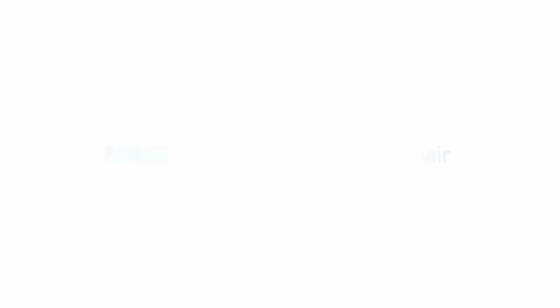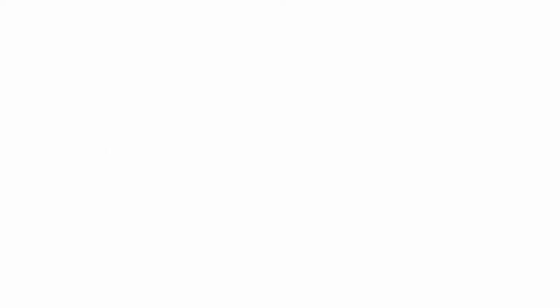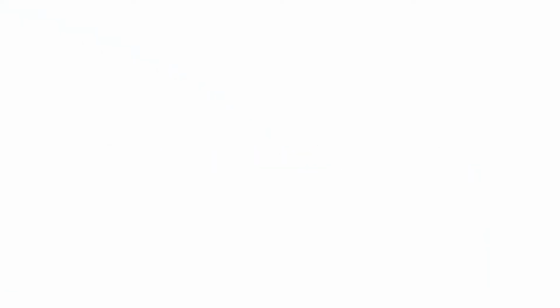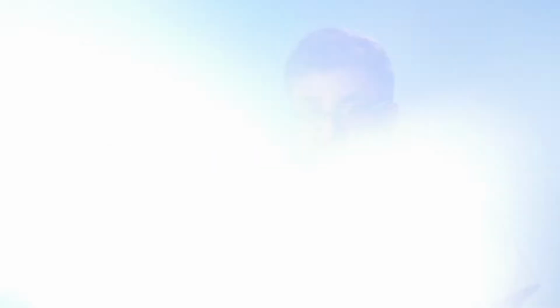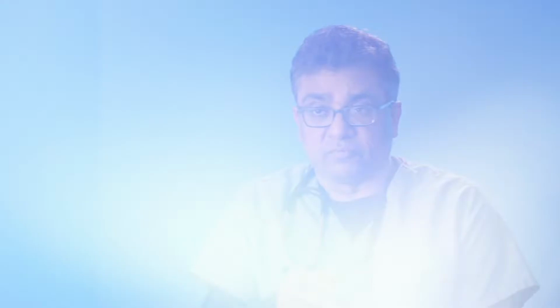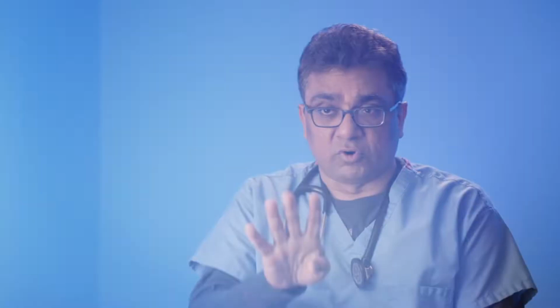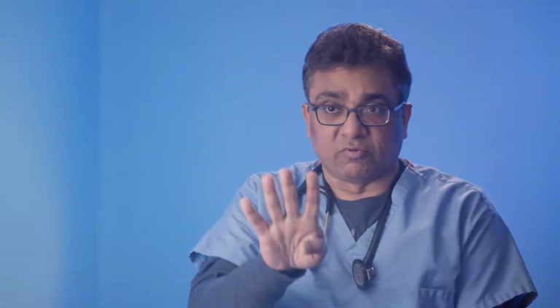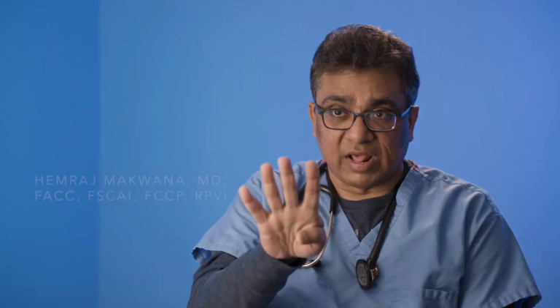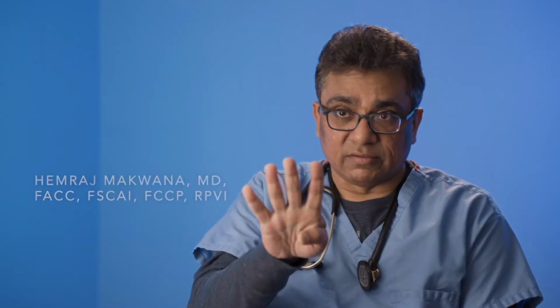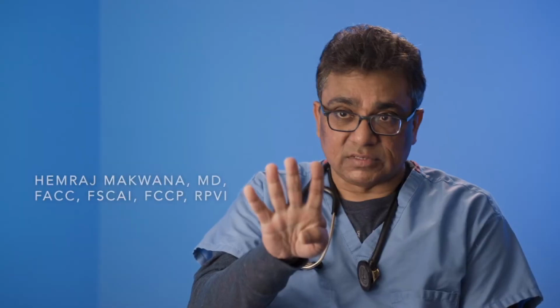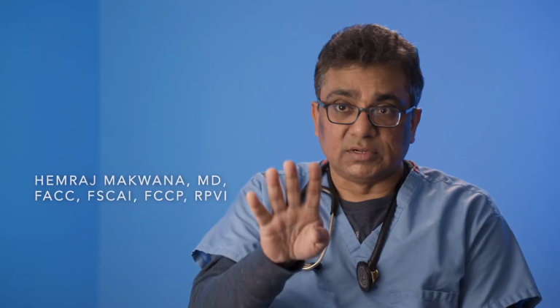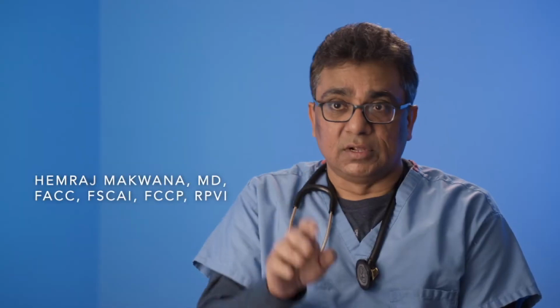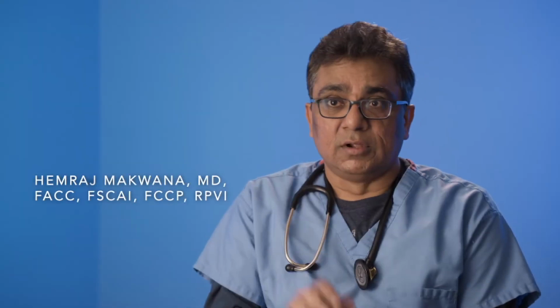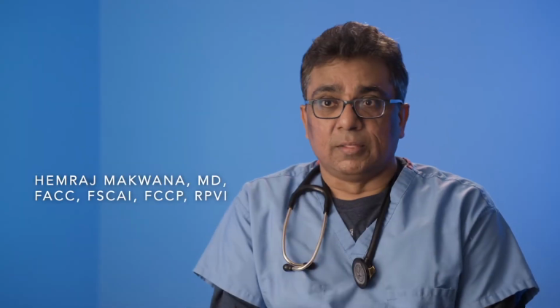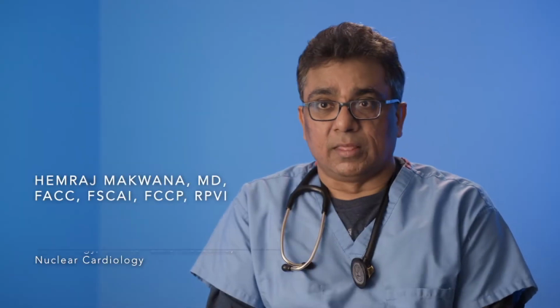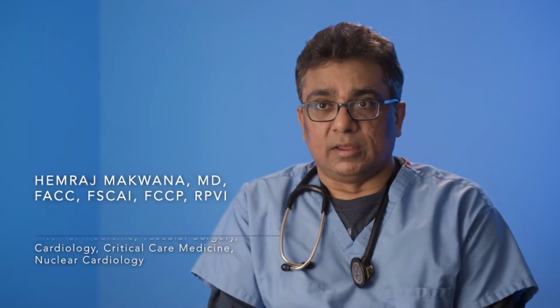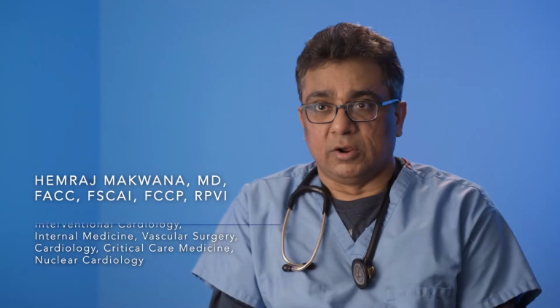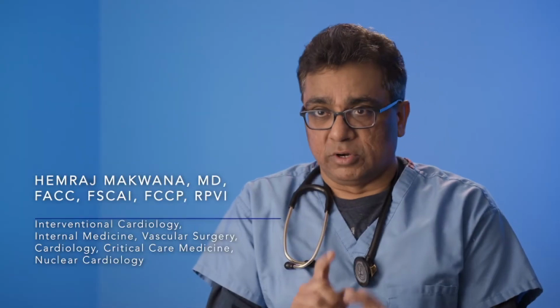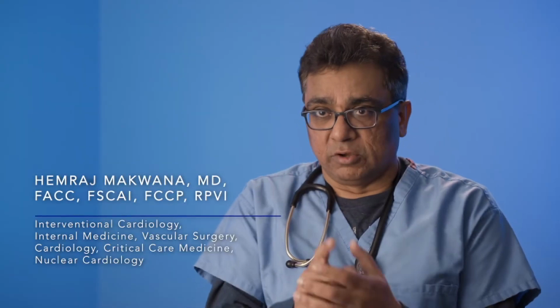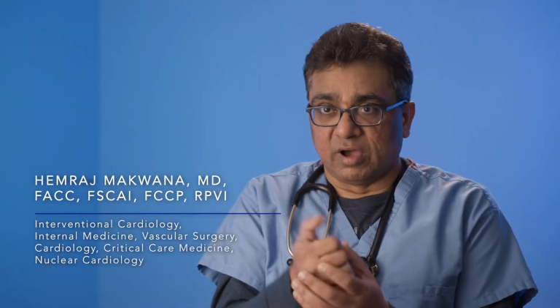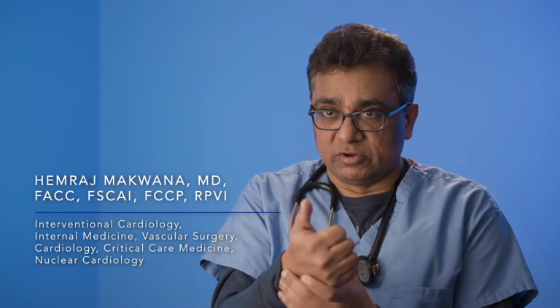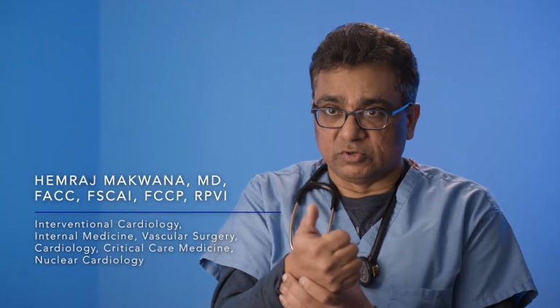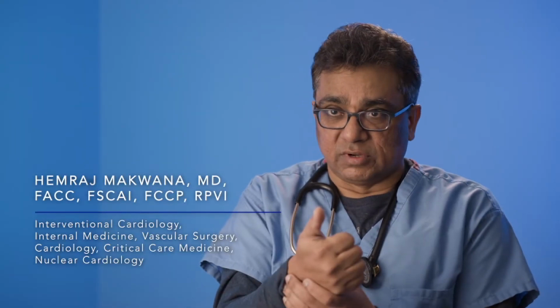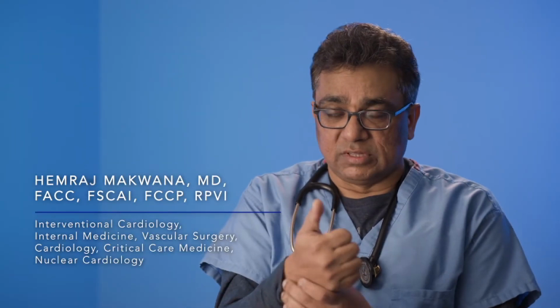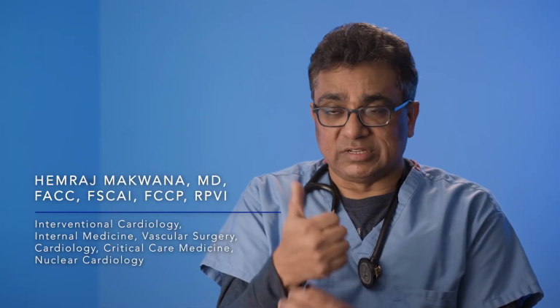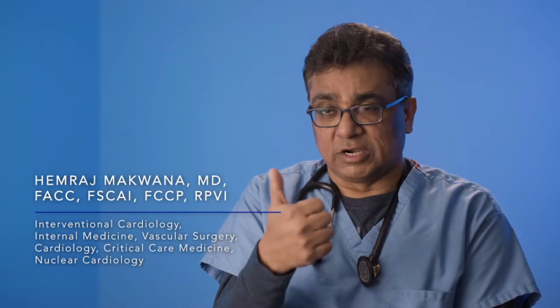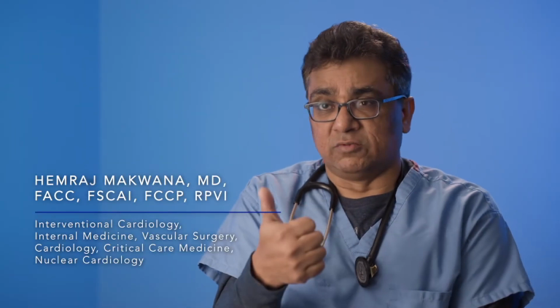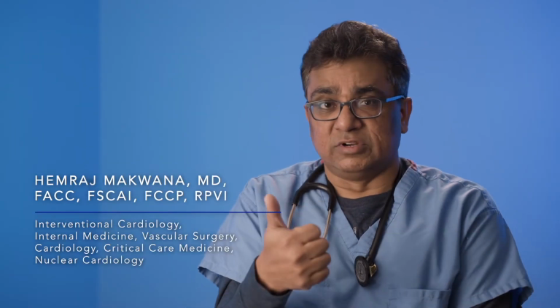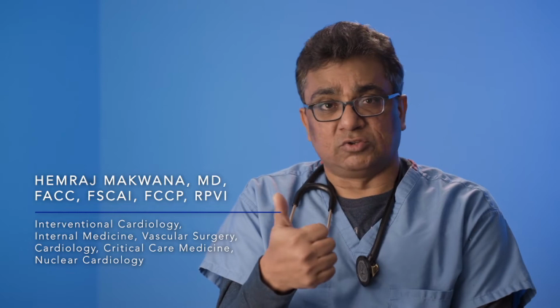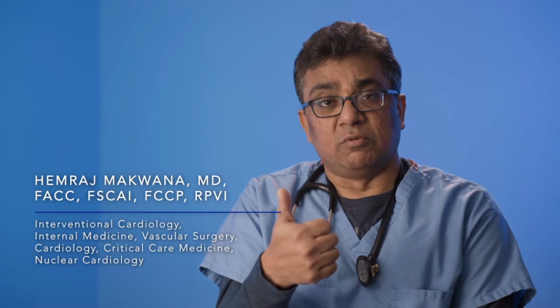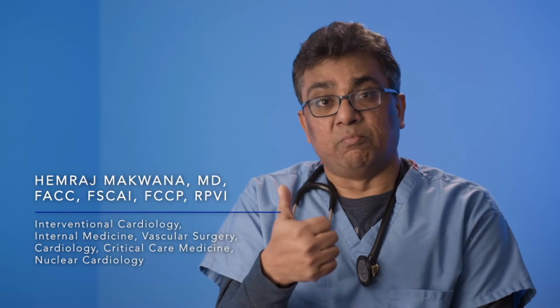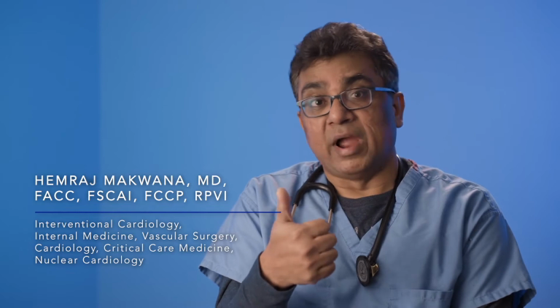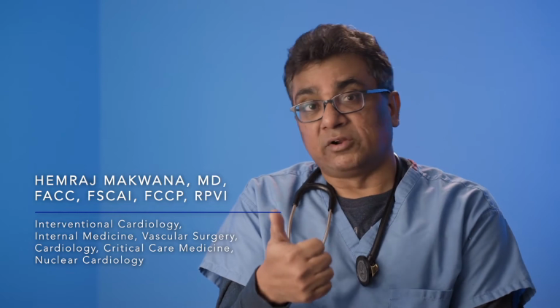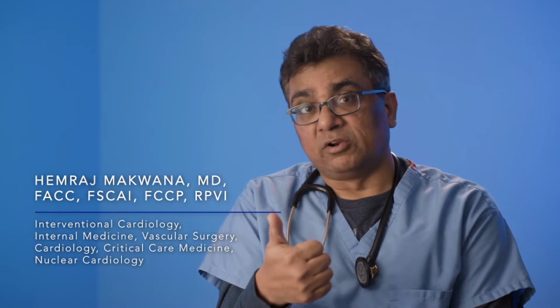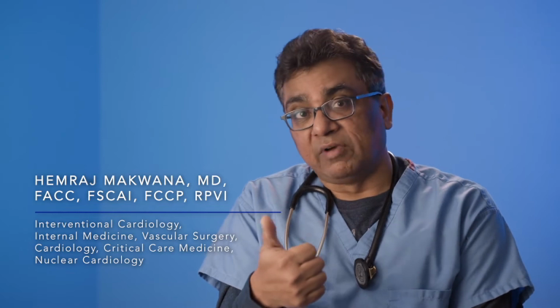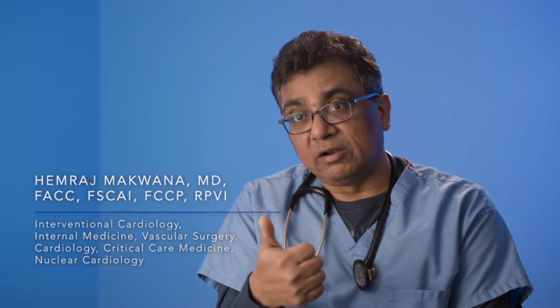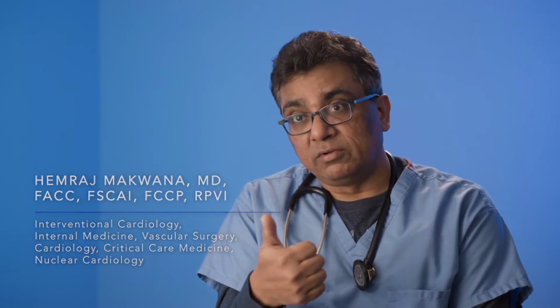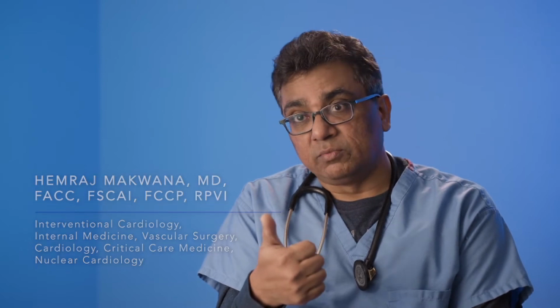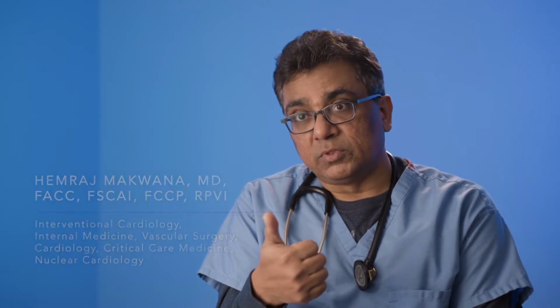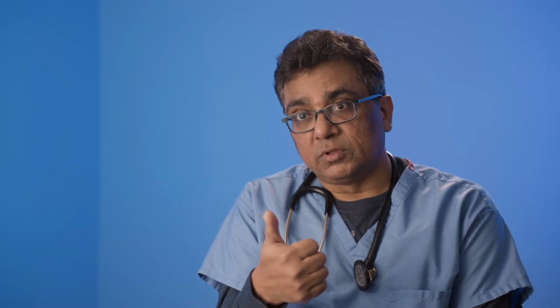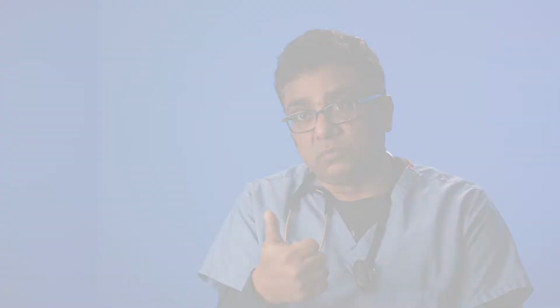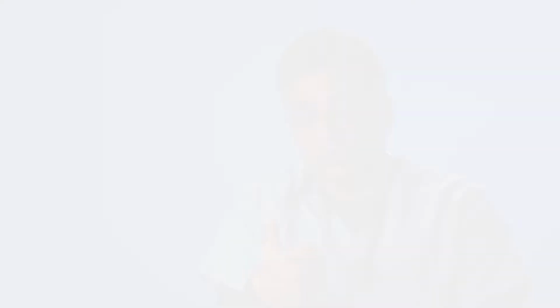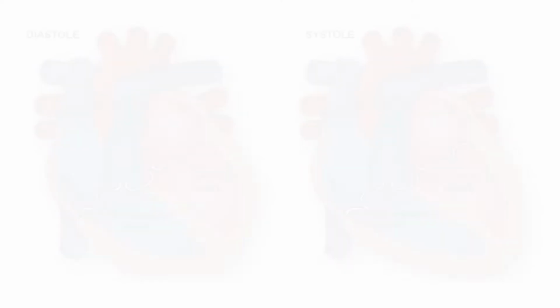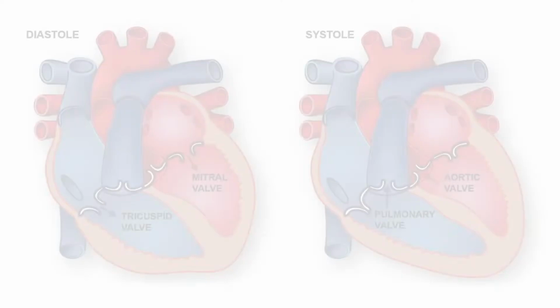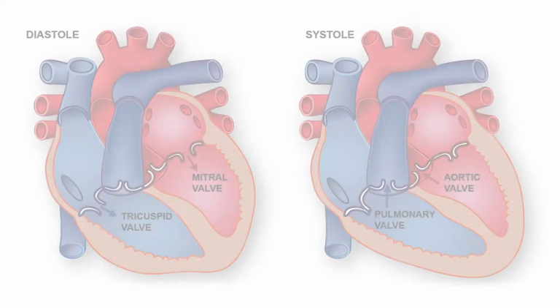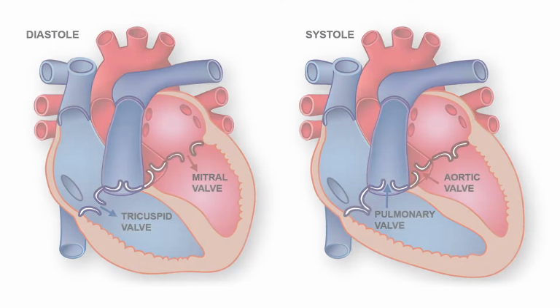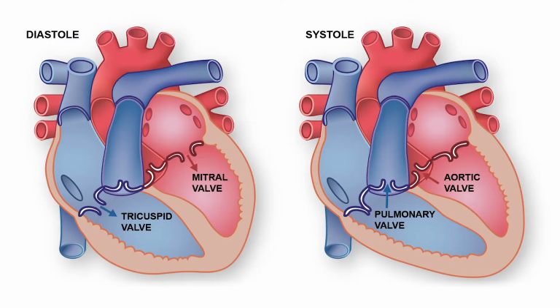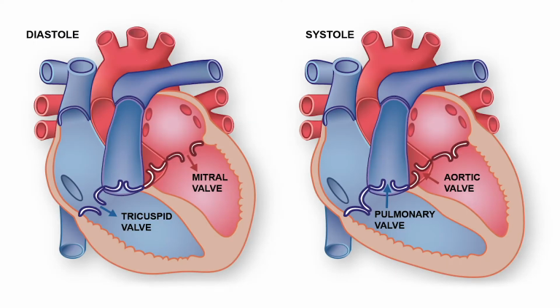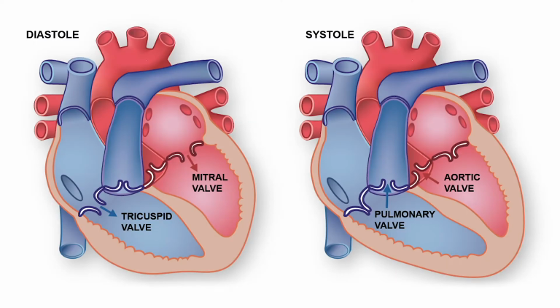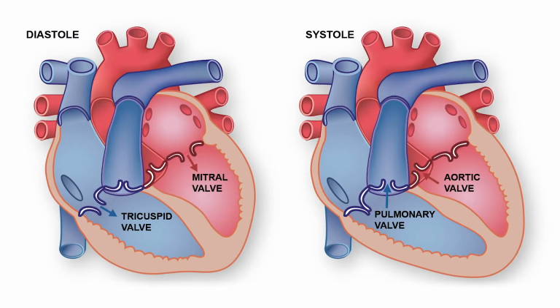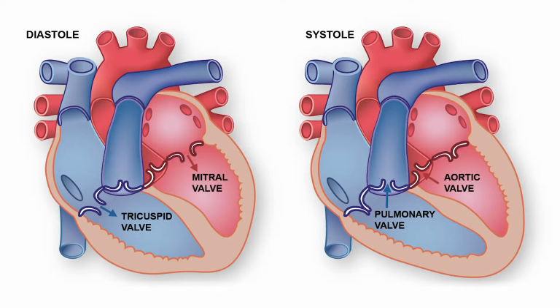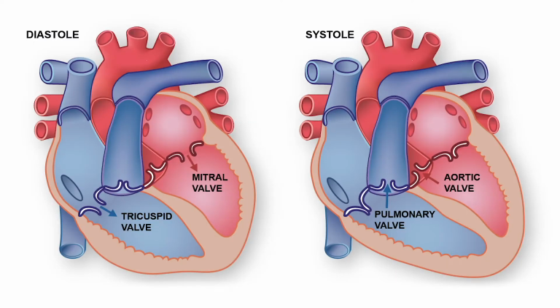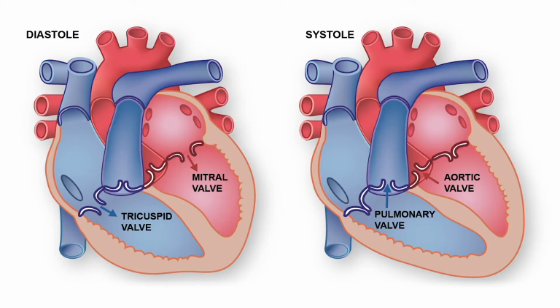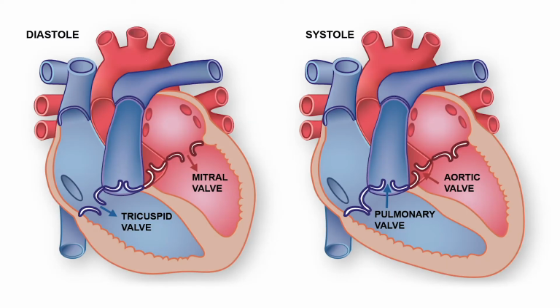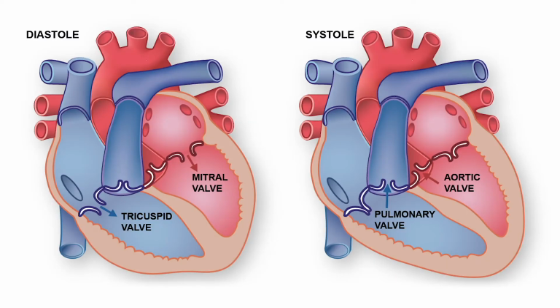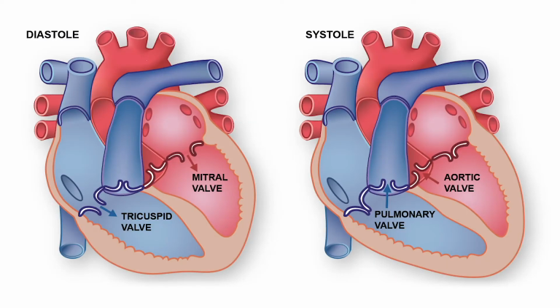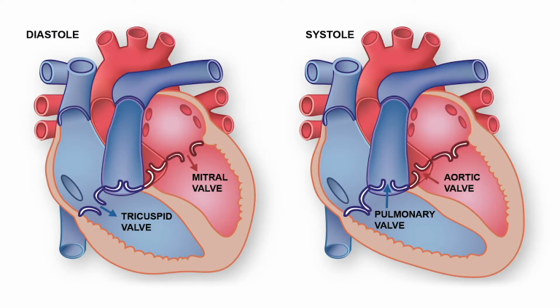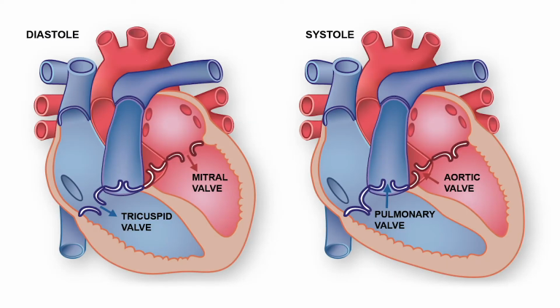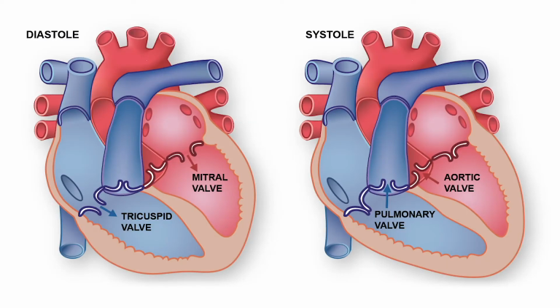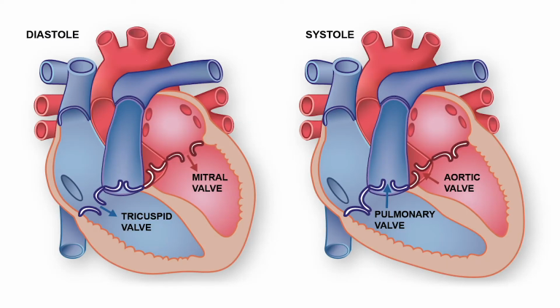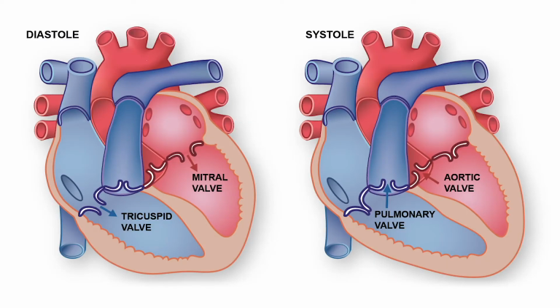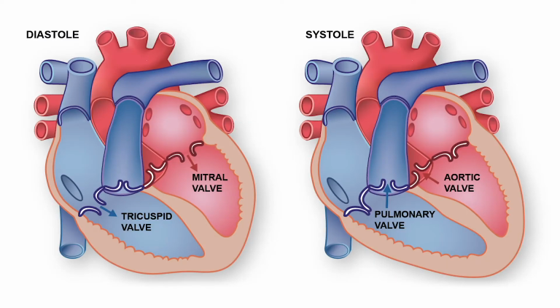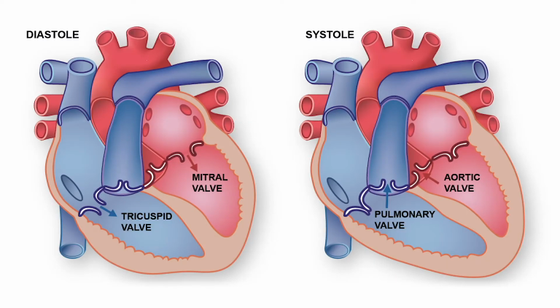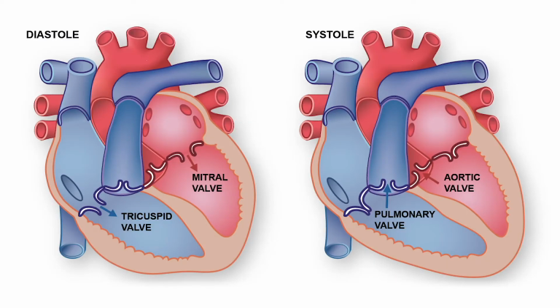There are four valves. The aortic valve is one. The second one is called the mitral valve, which is between the left upper chamber and the left lower chamber.